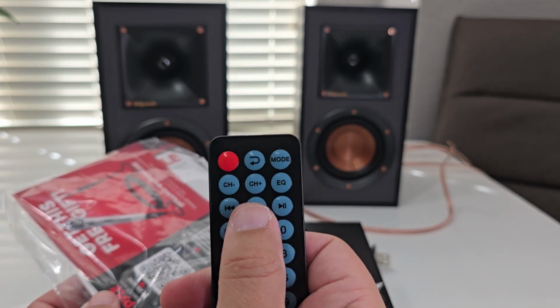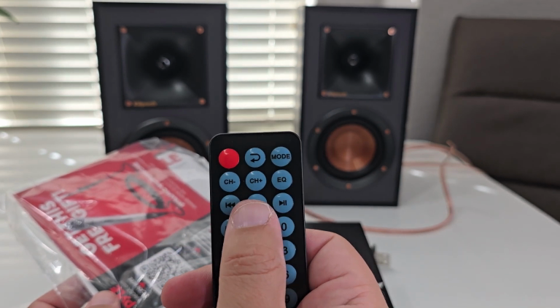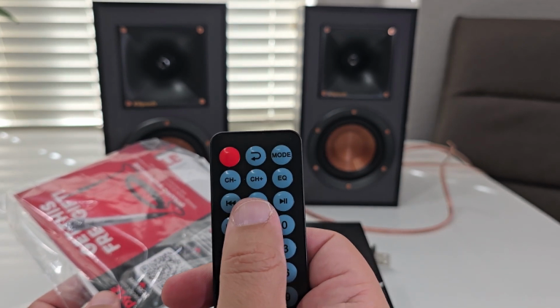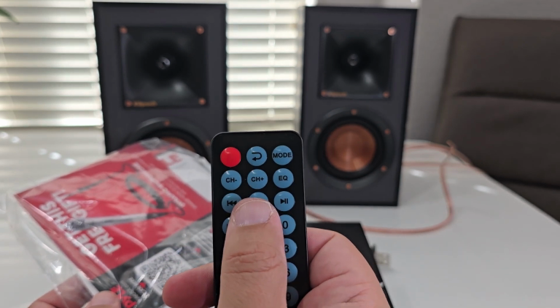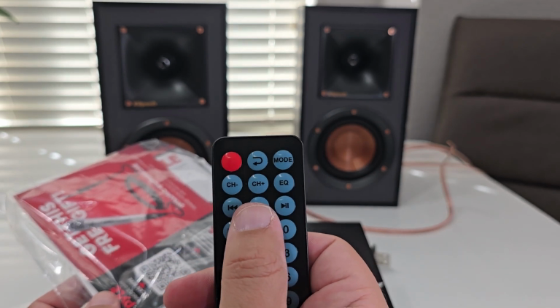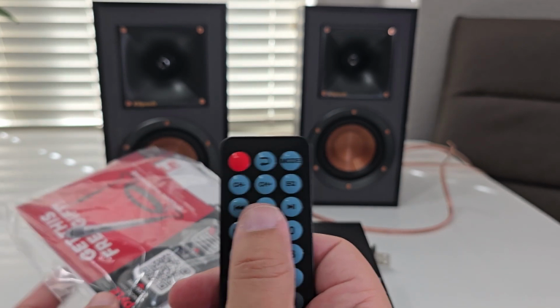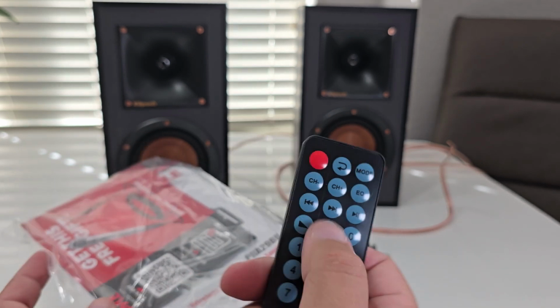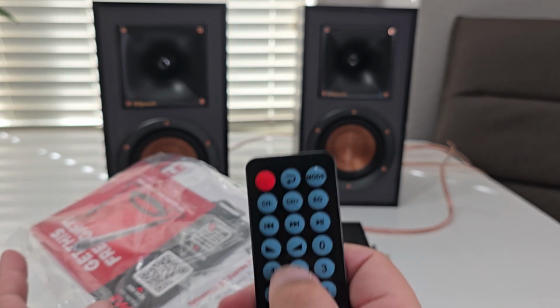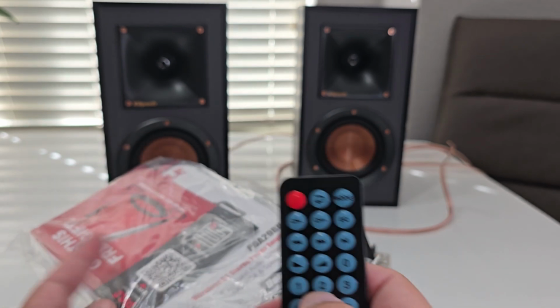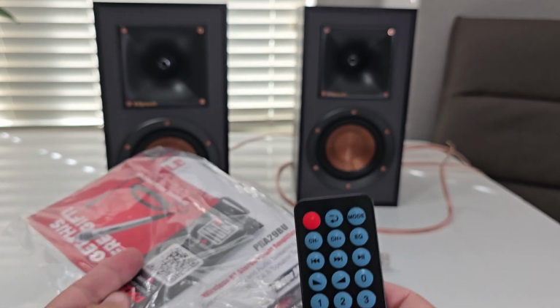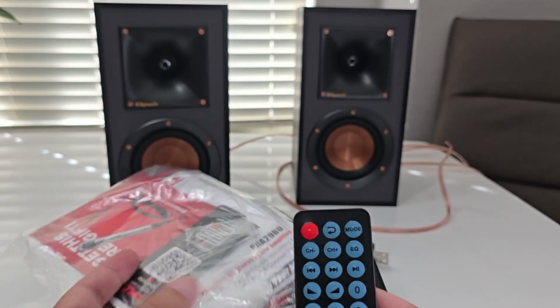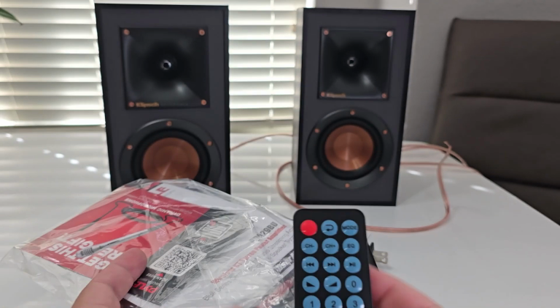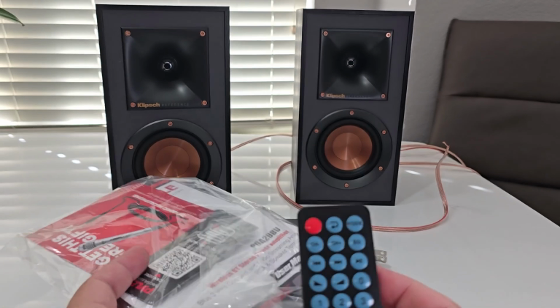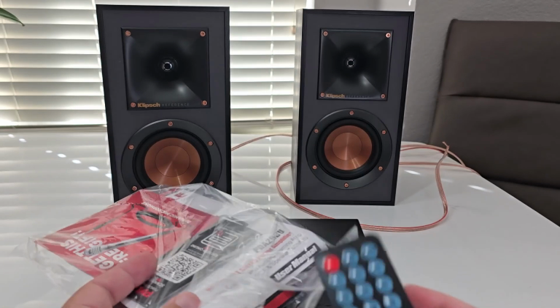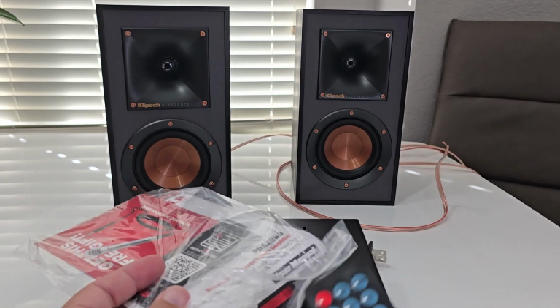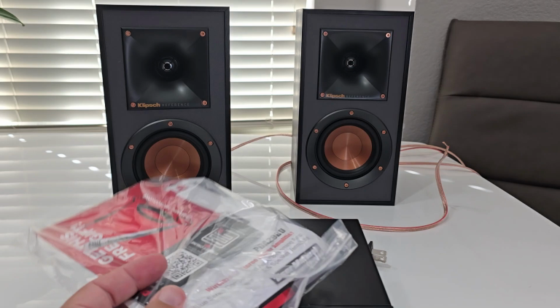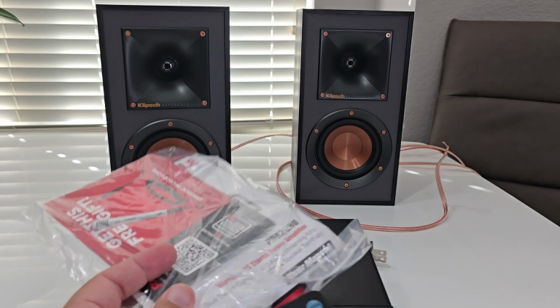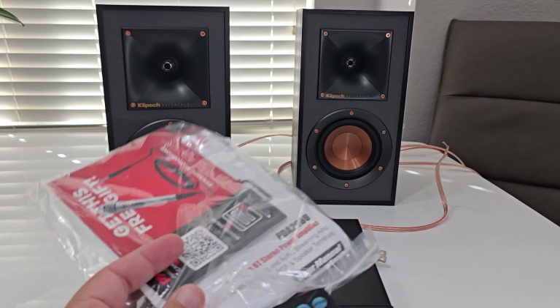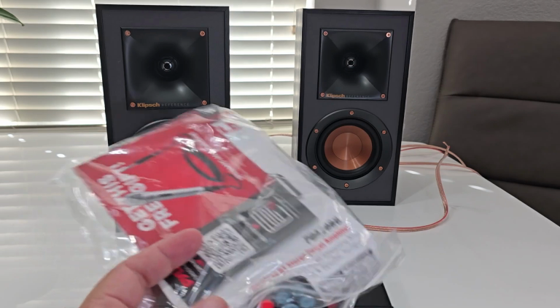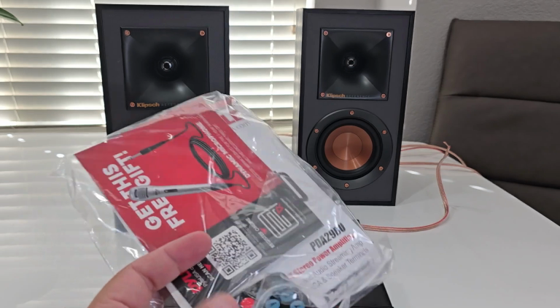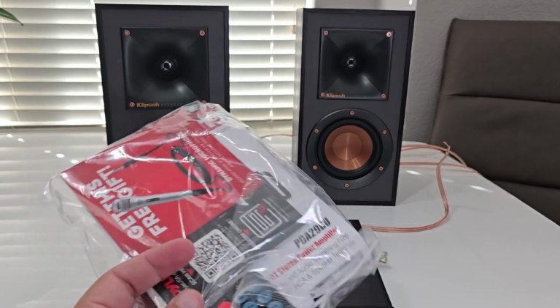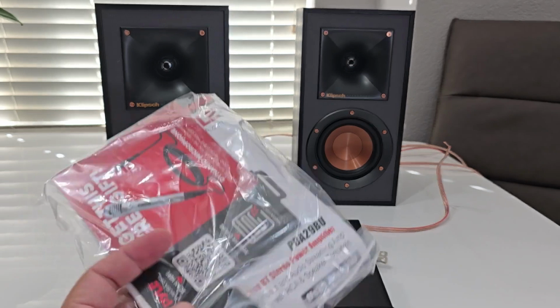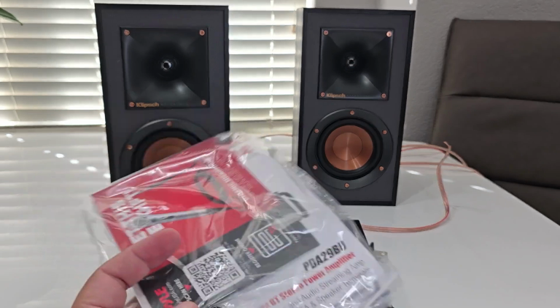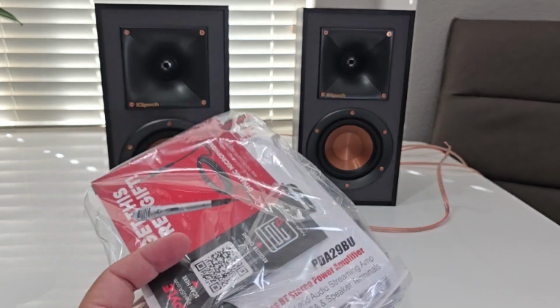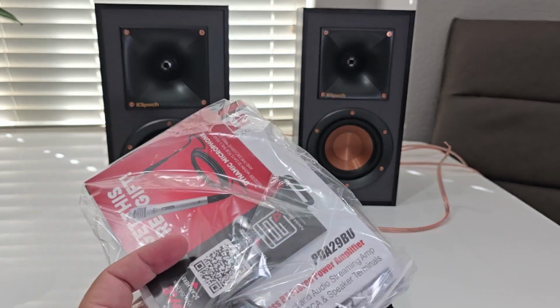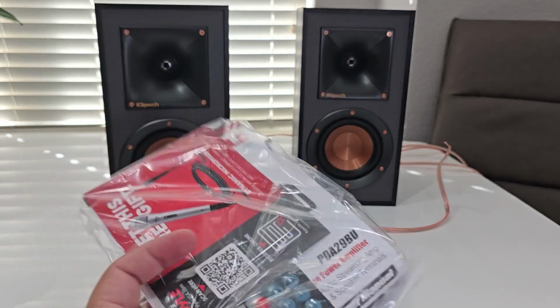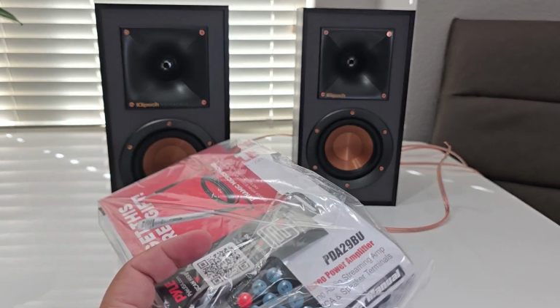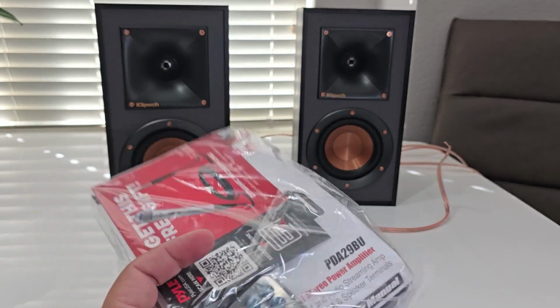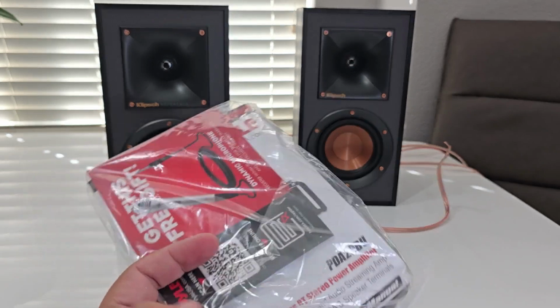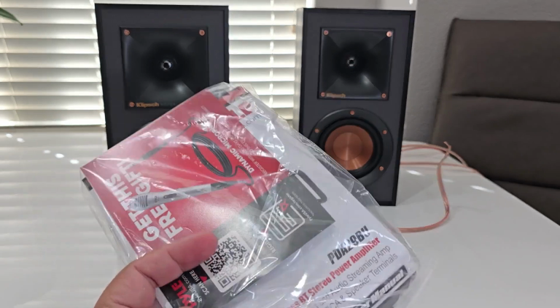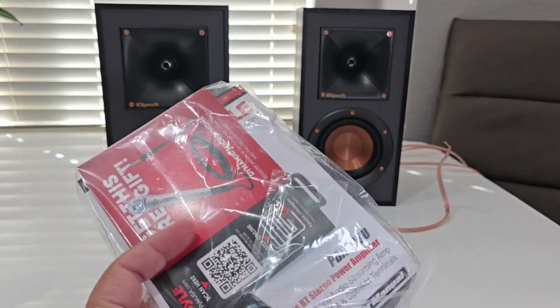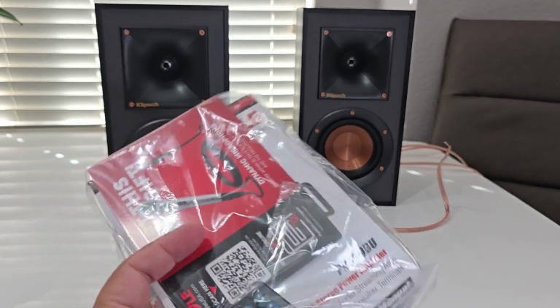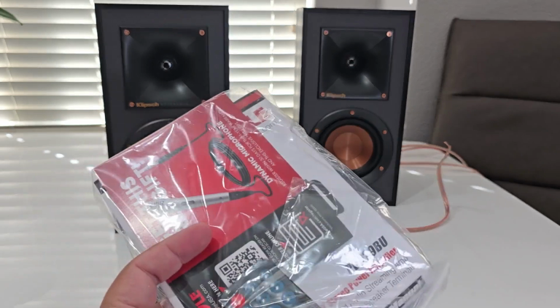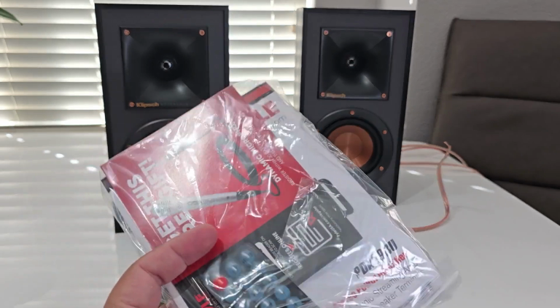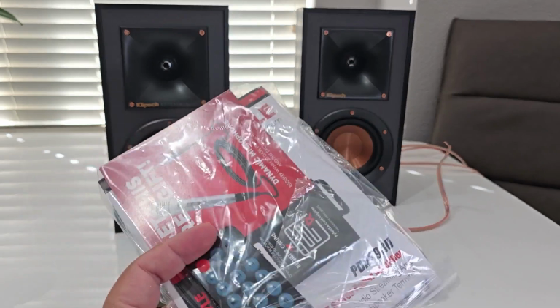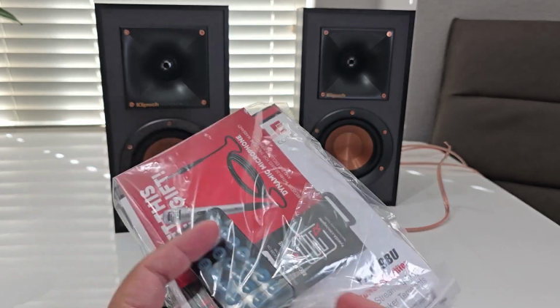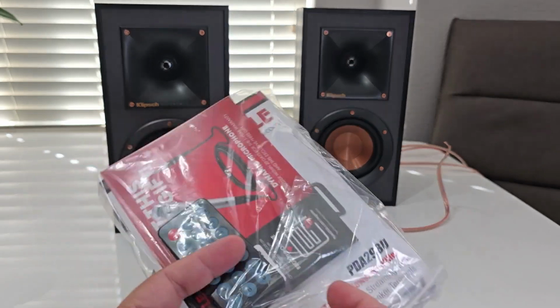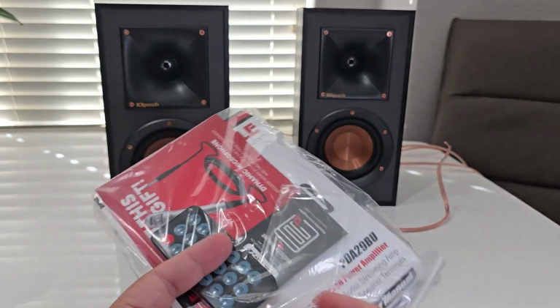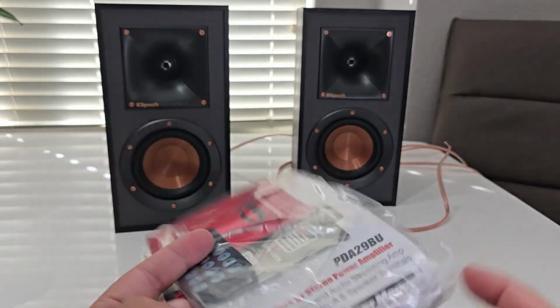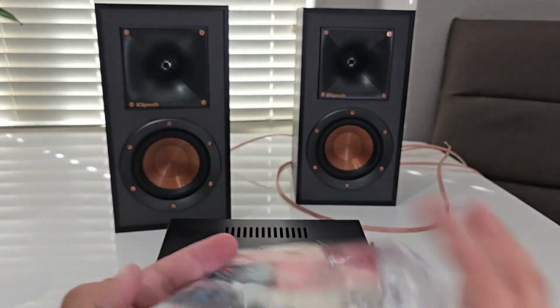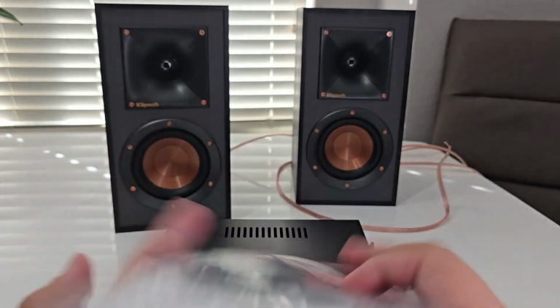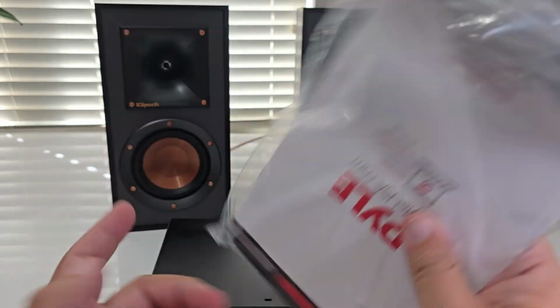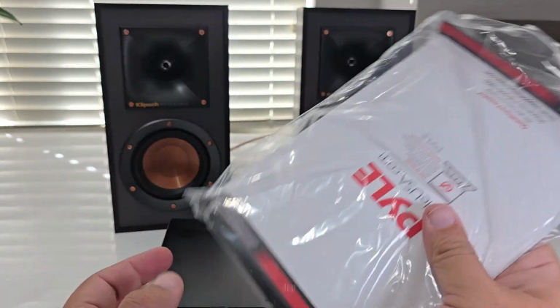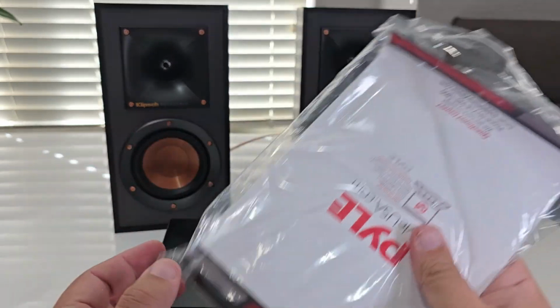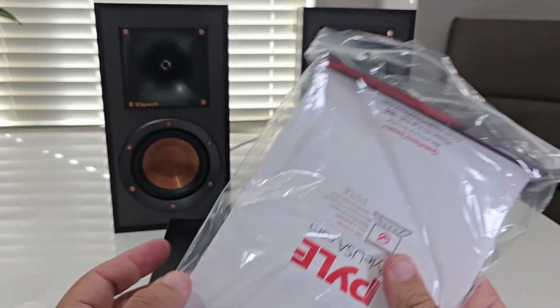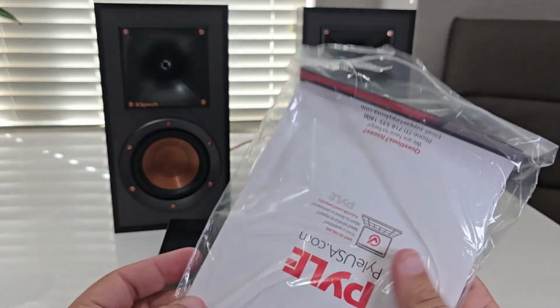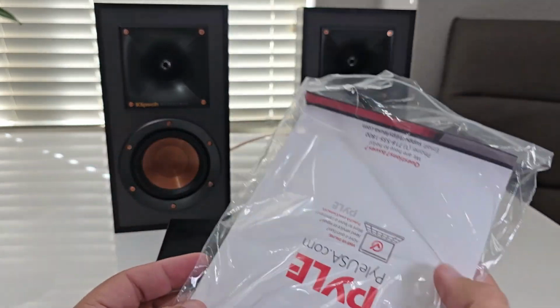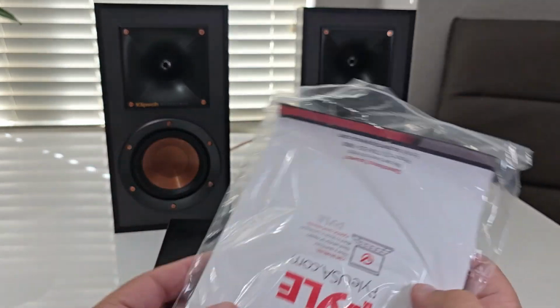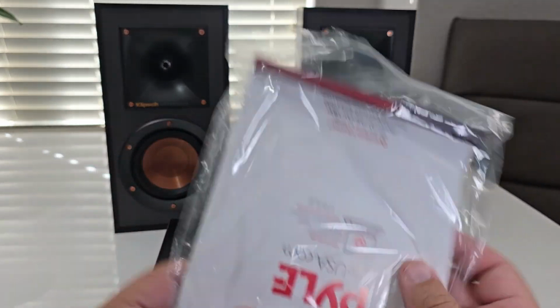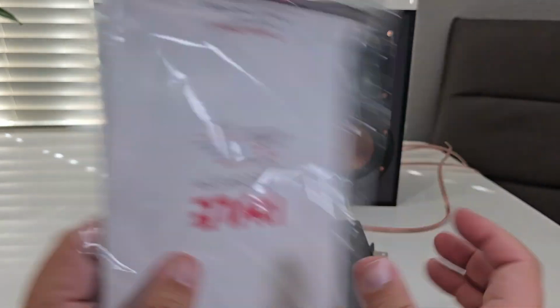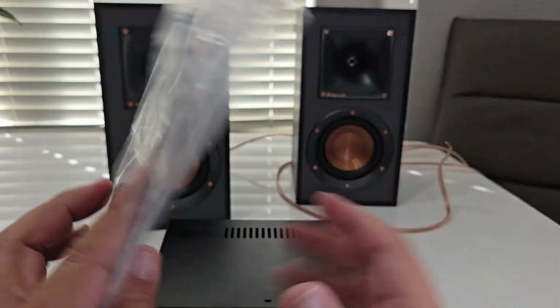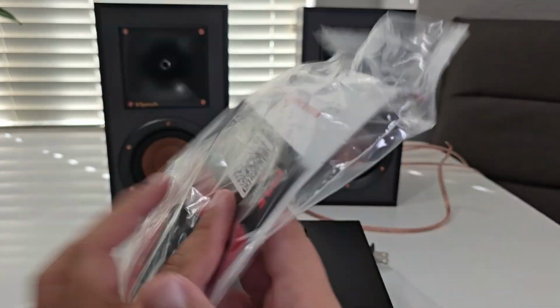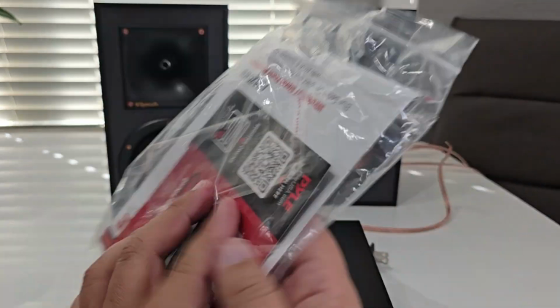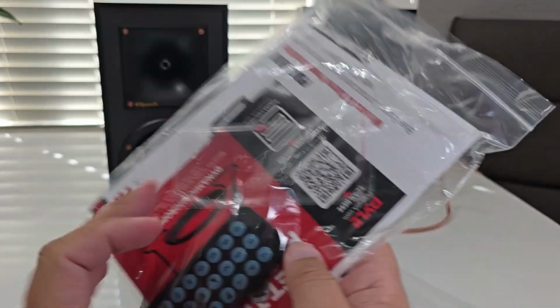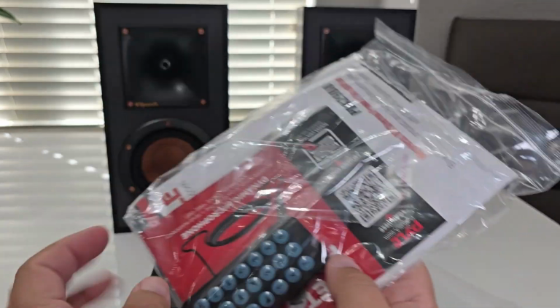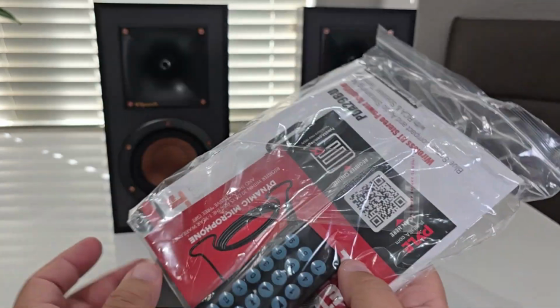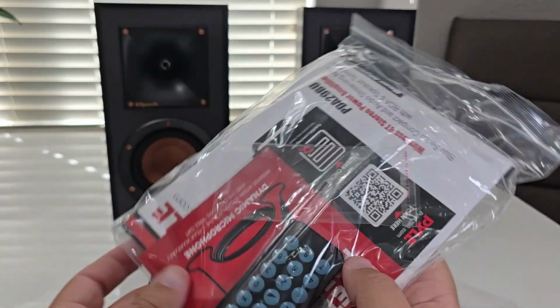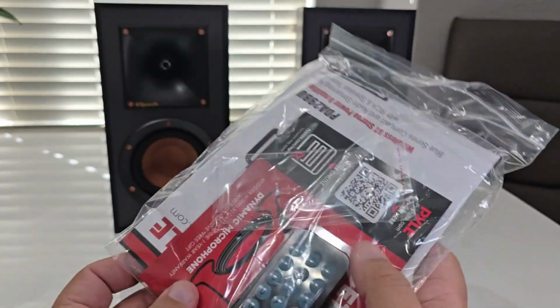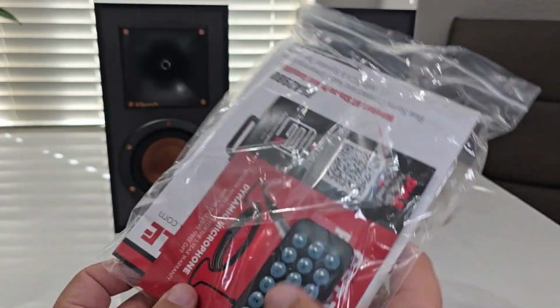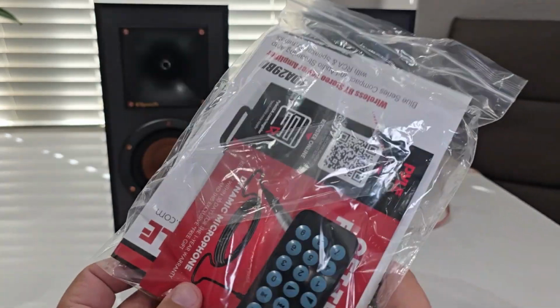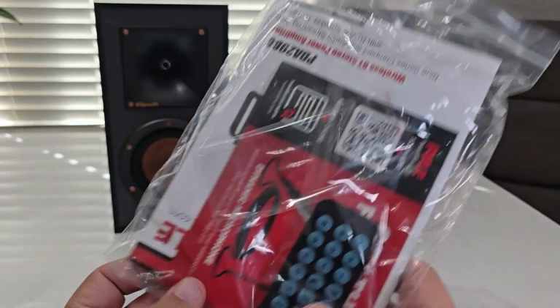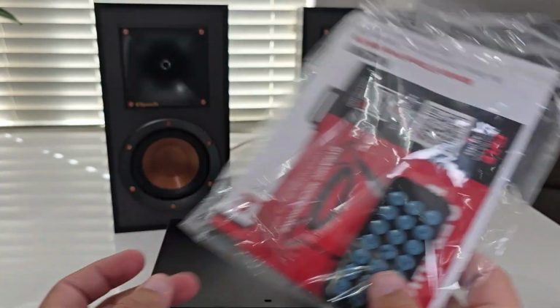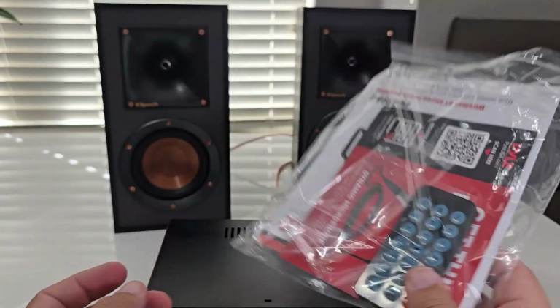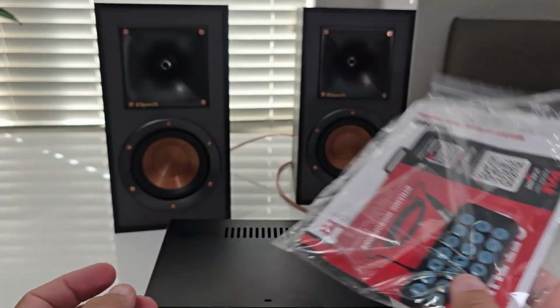There is a remote here with some mode and volume and probably this to select files. It's a simple remote, 411 and some instructions. Let's take a look at the product.